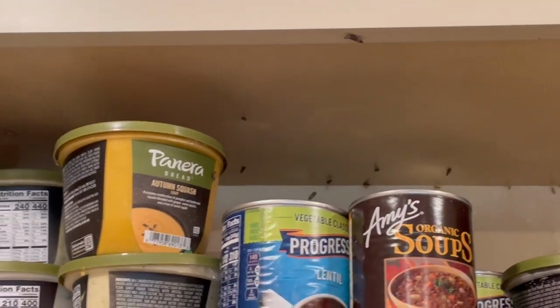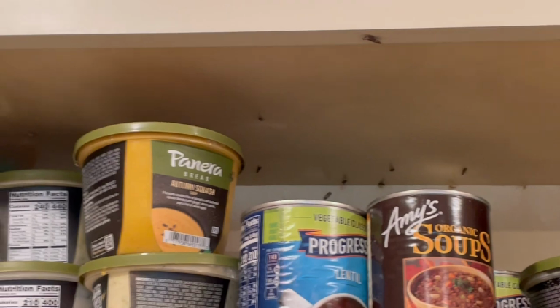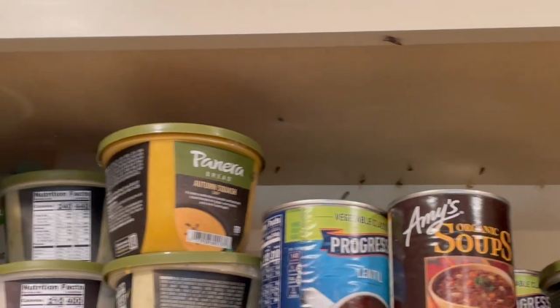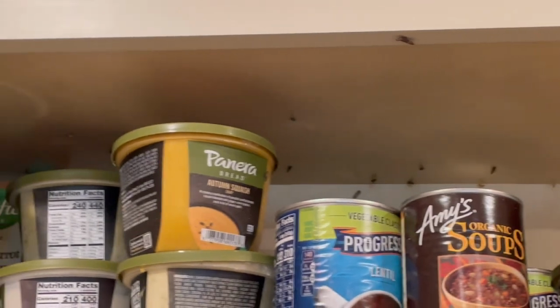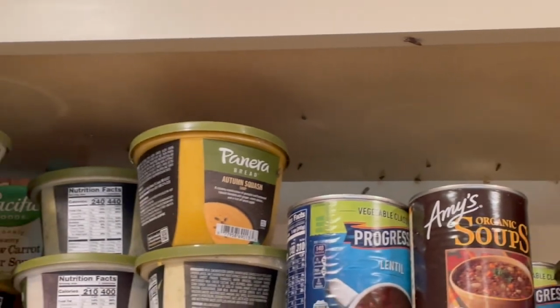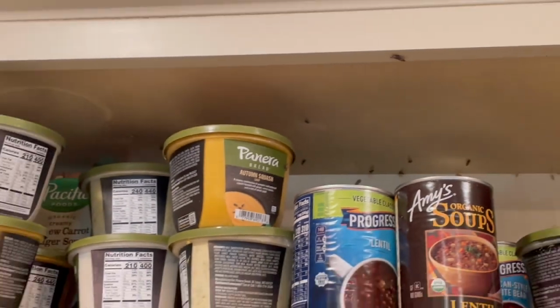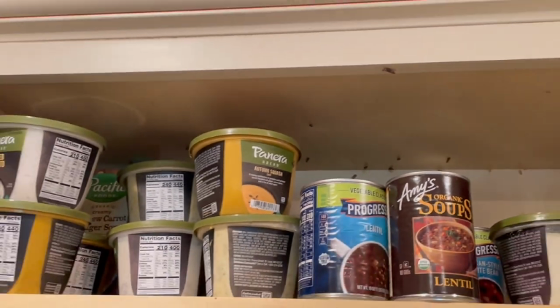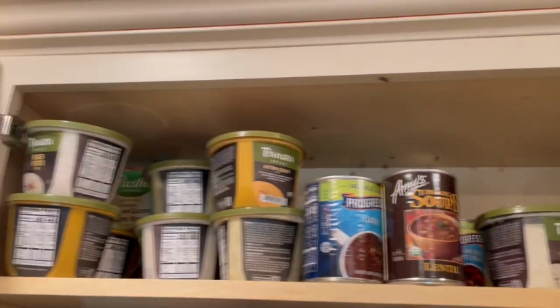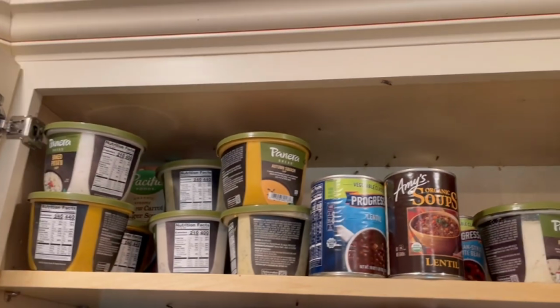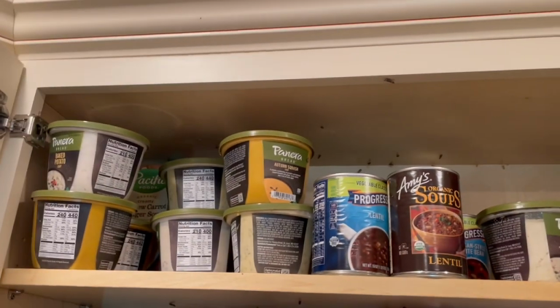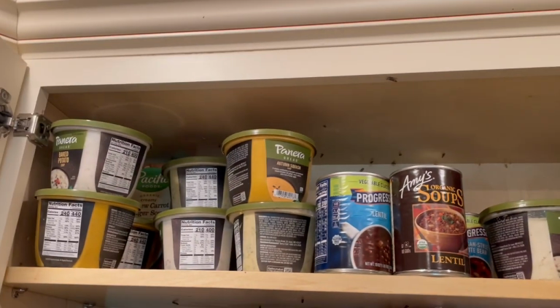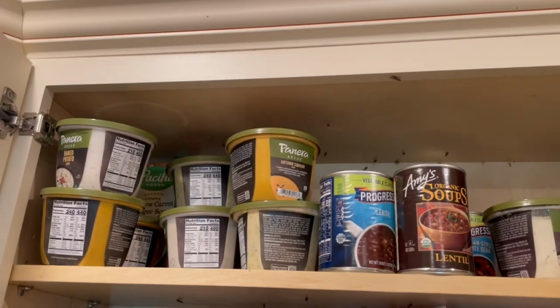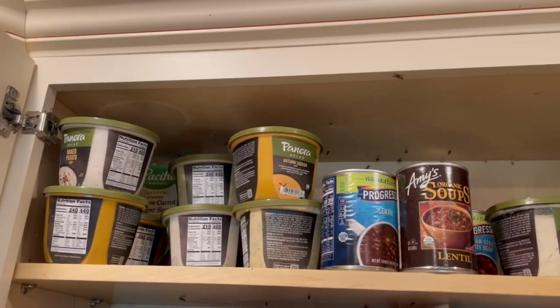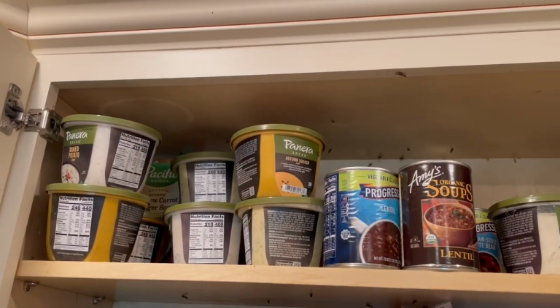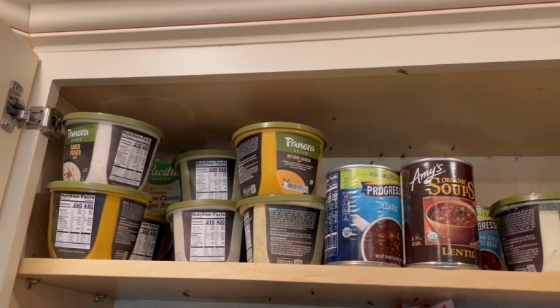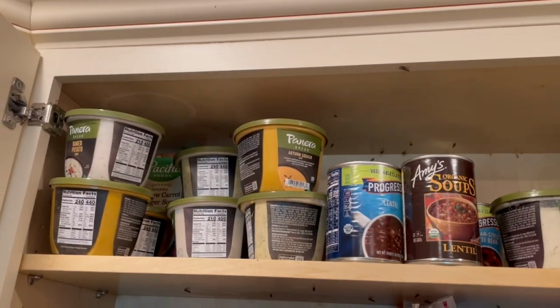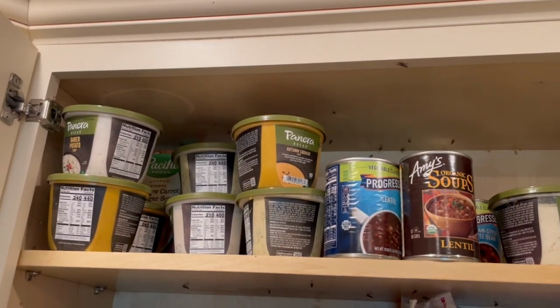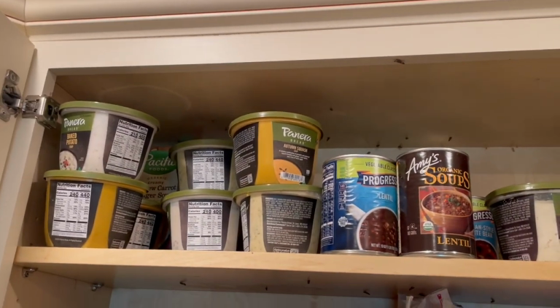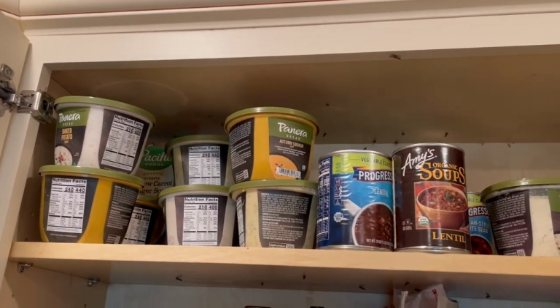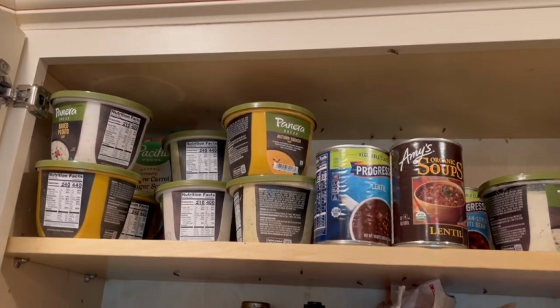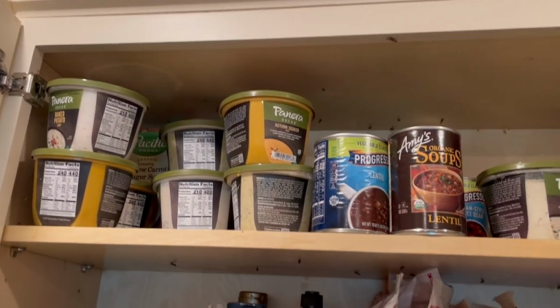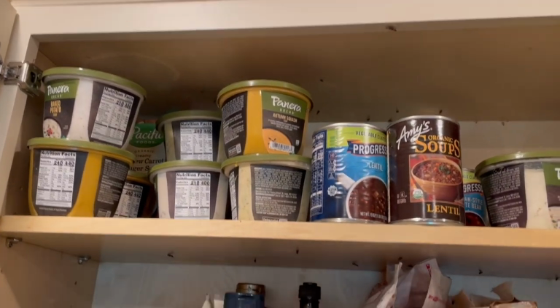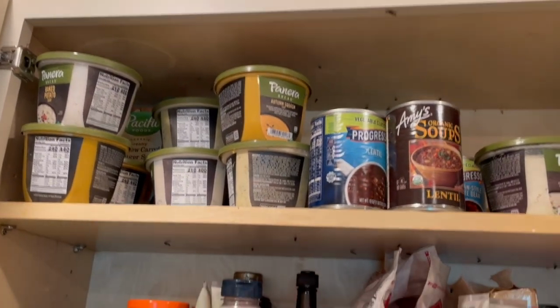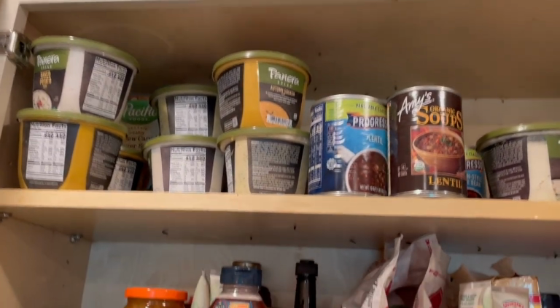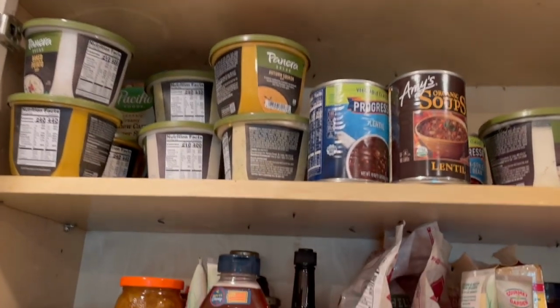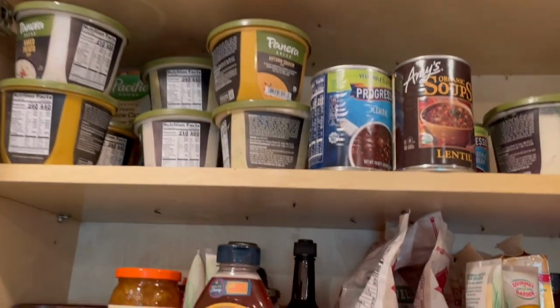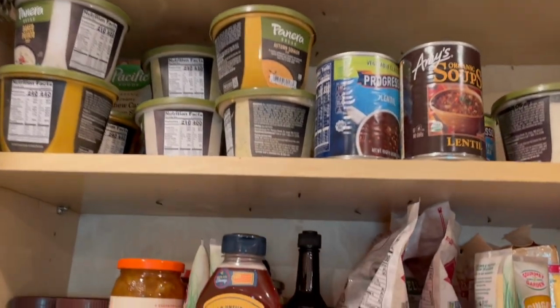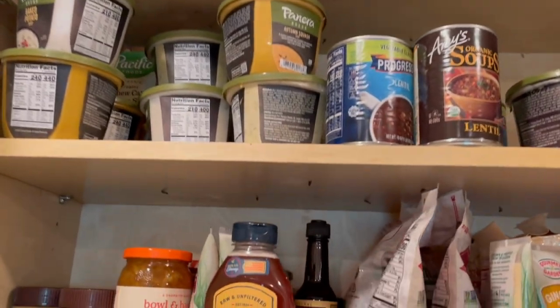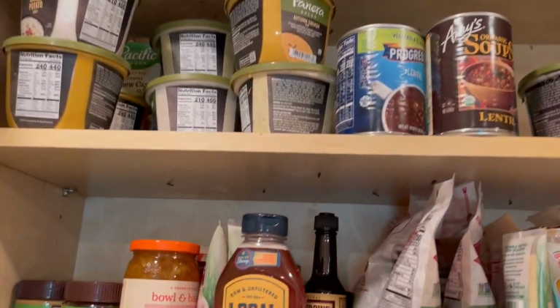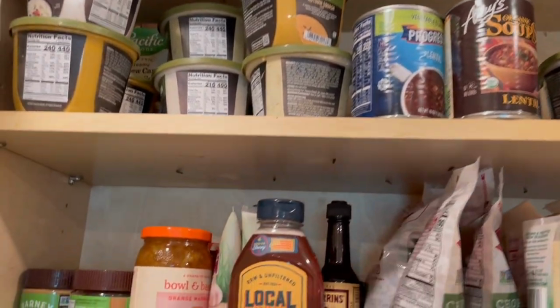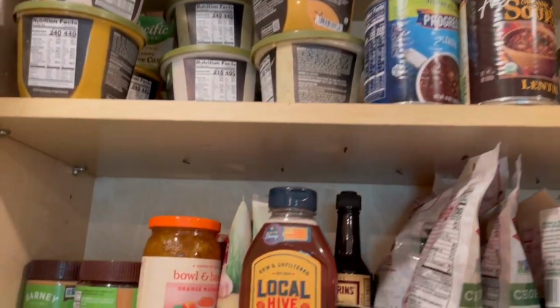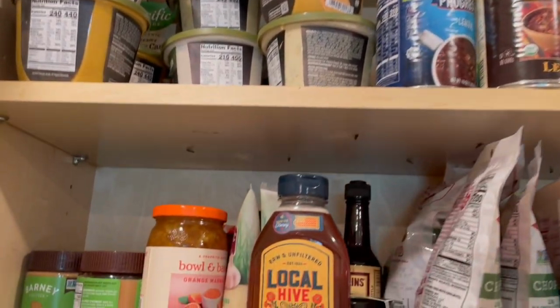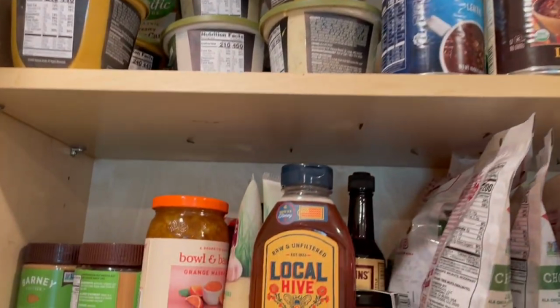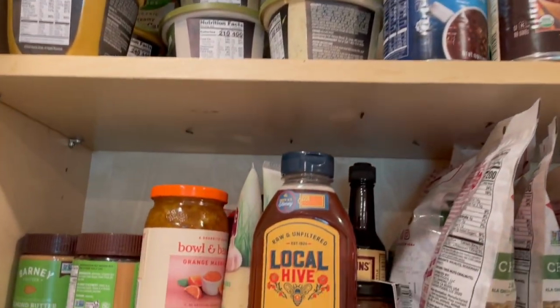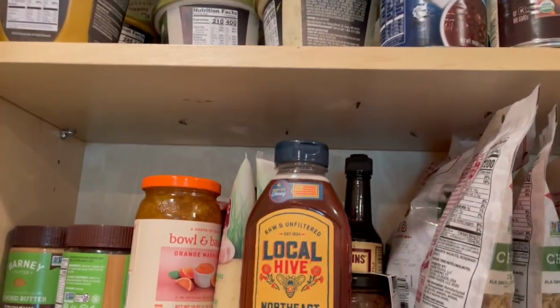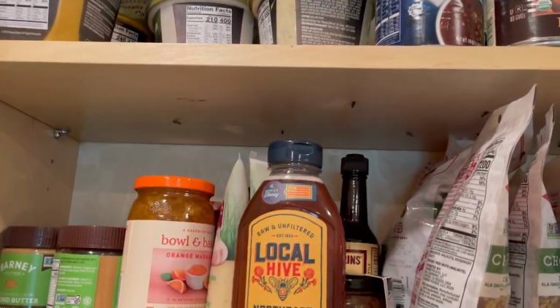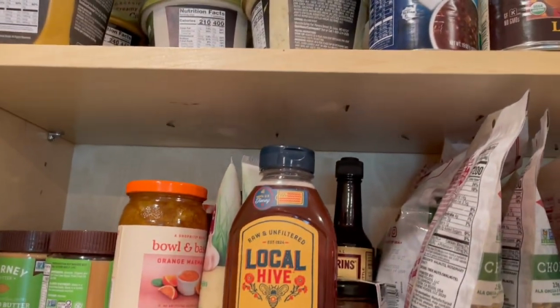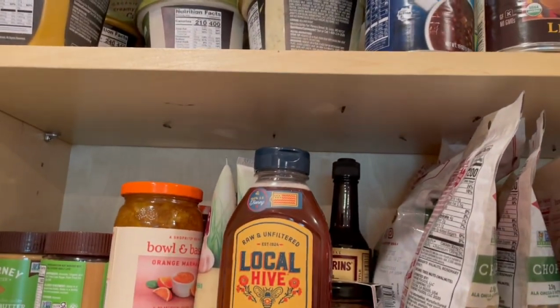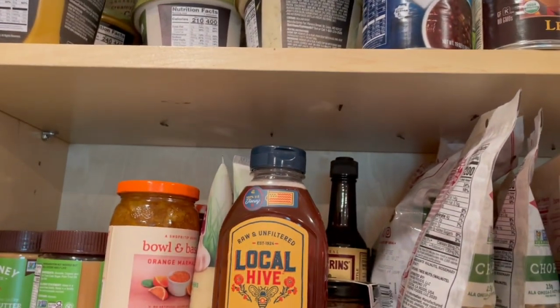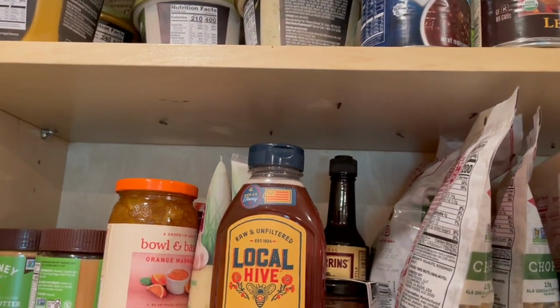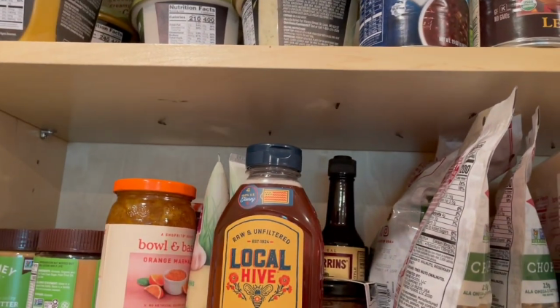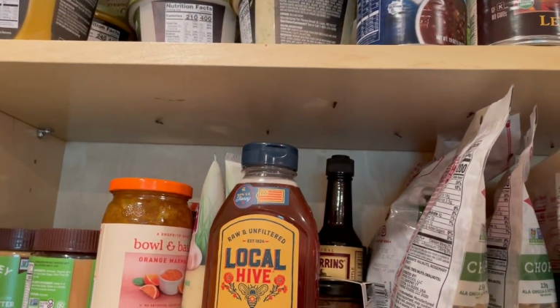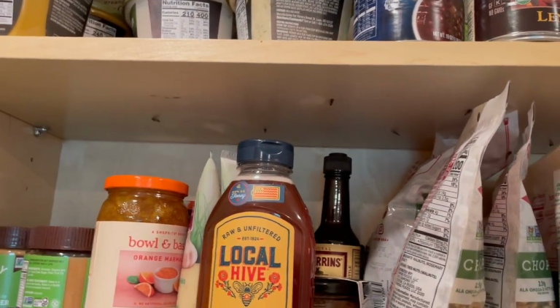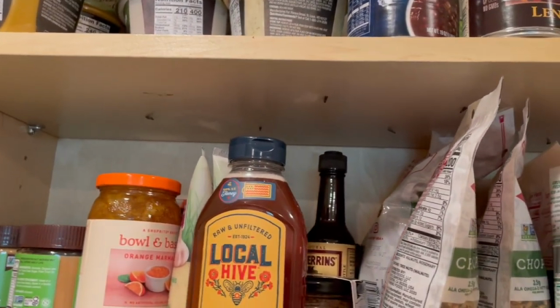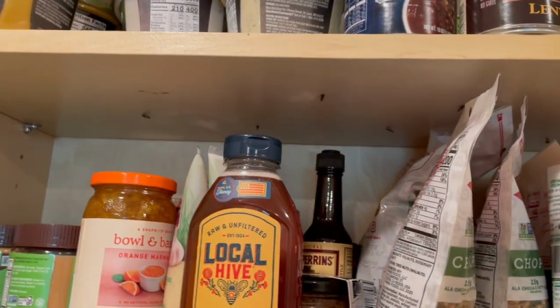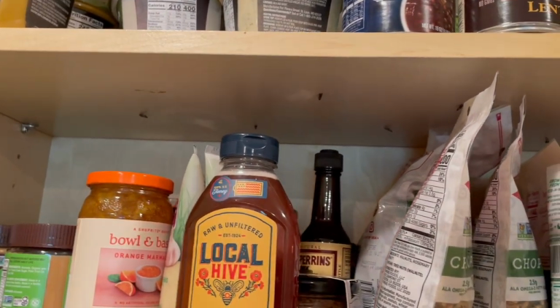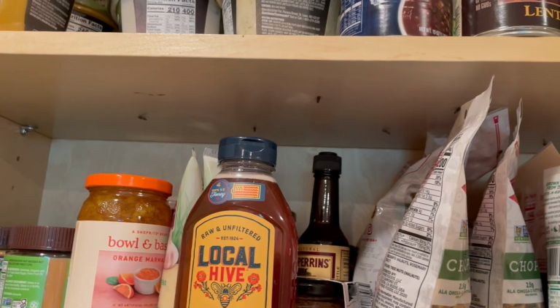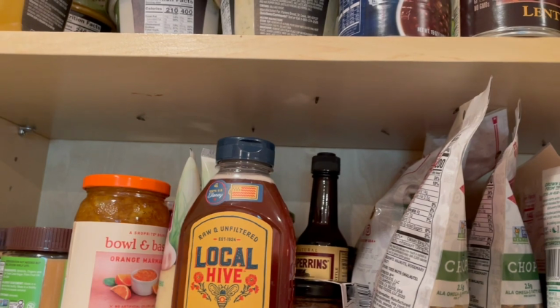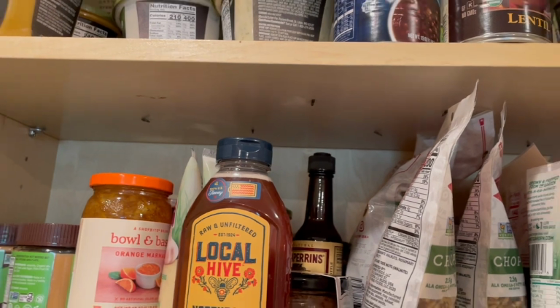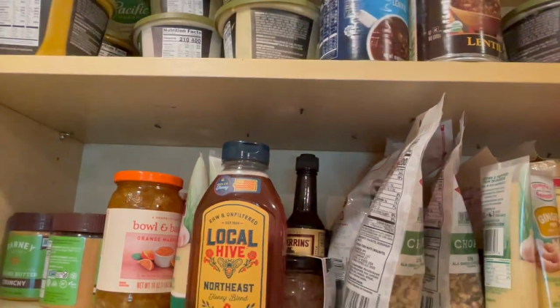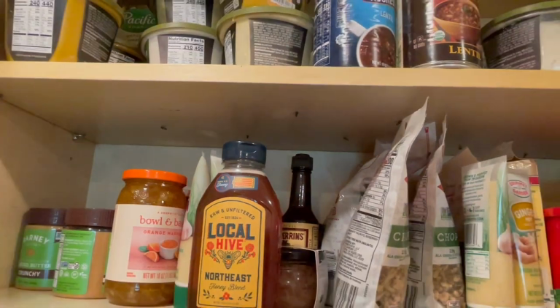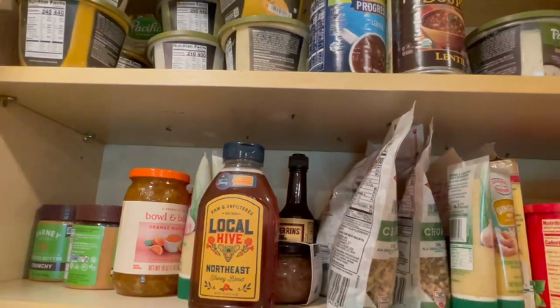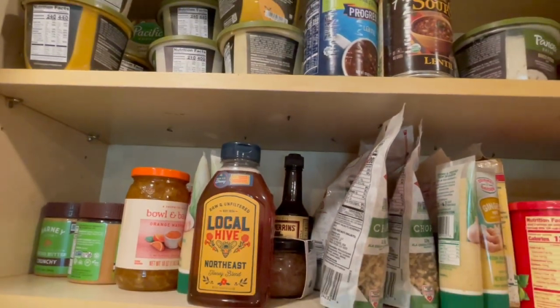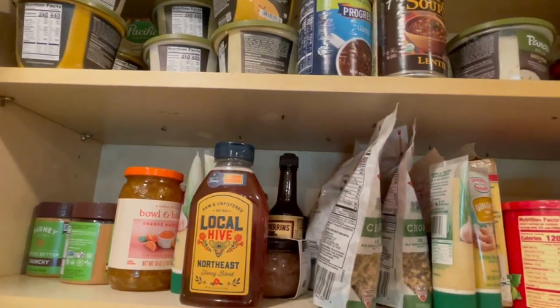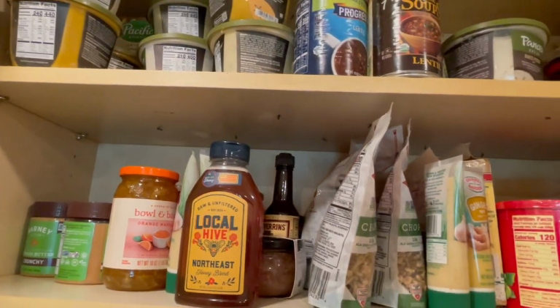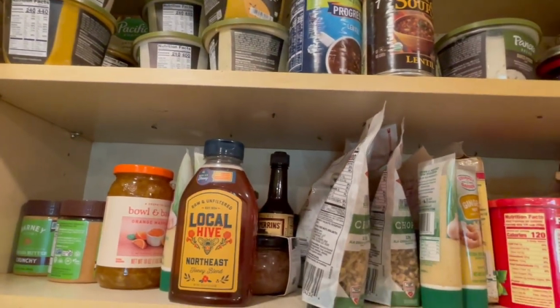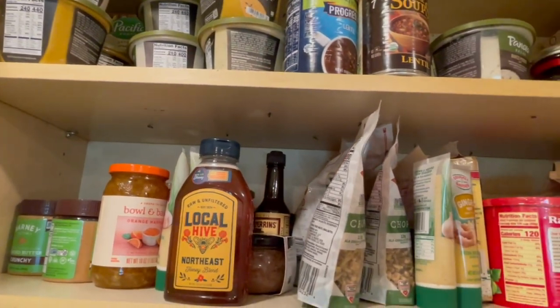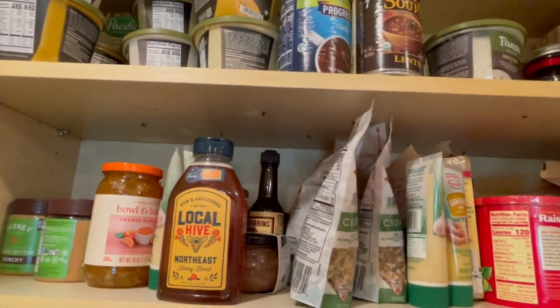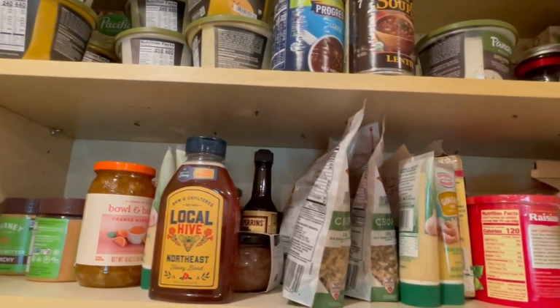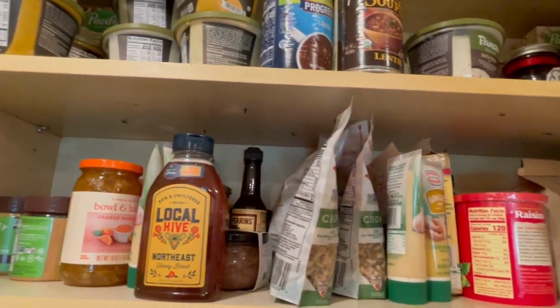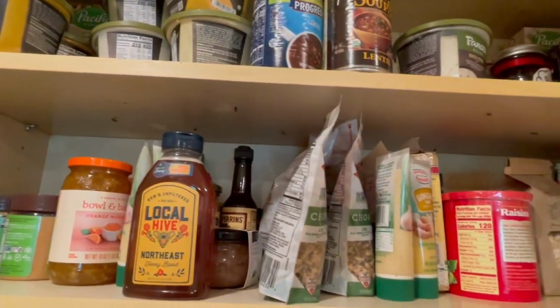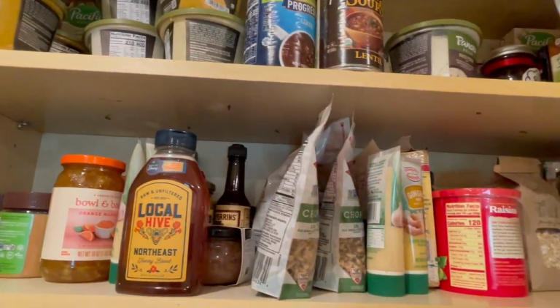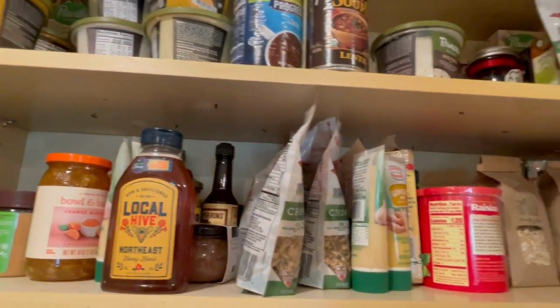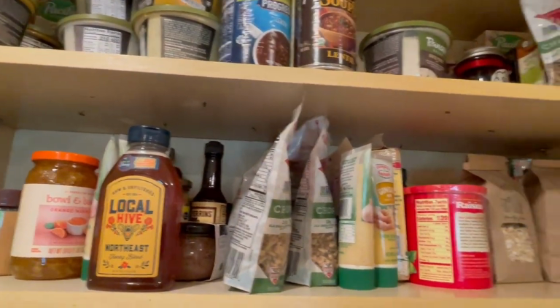Afterward, we're going to install several pheromone devices, which have a unique pheromone in them that lures the Indian meal moths to their doom.